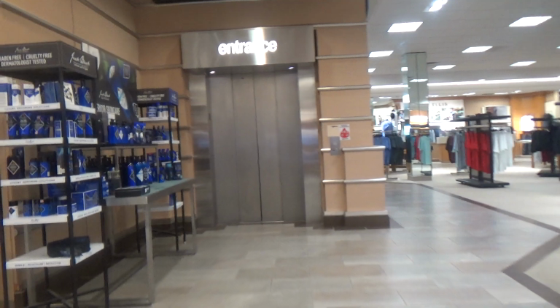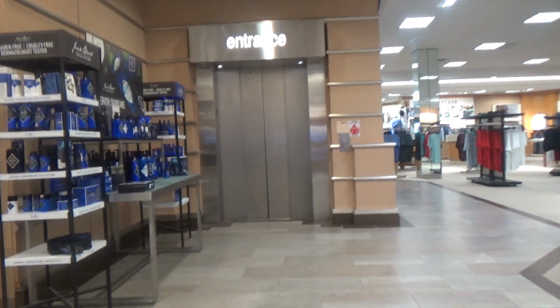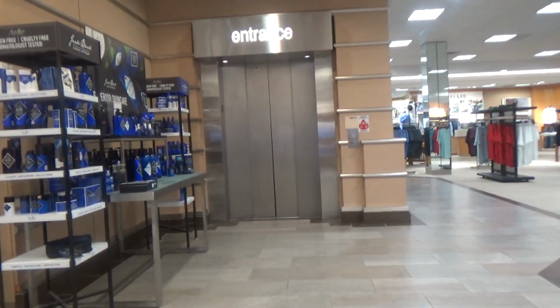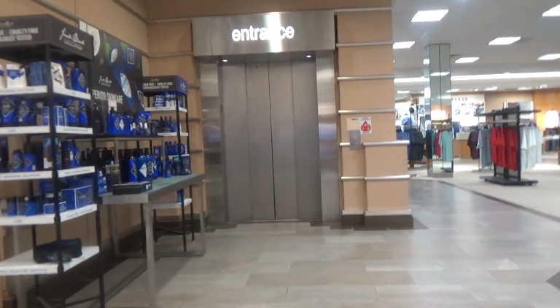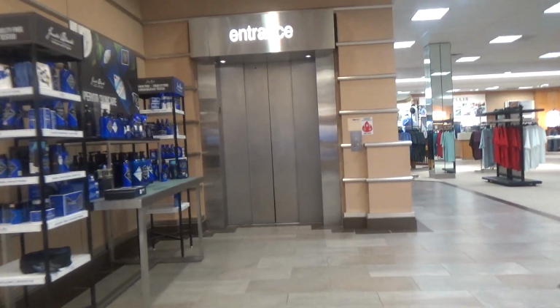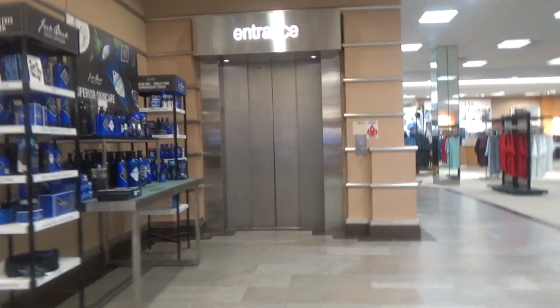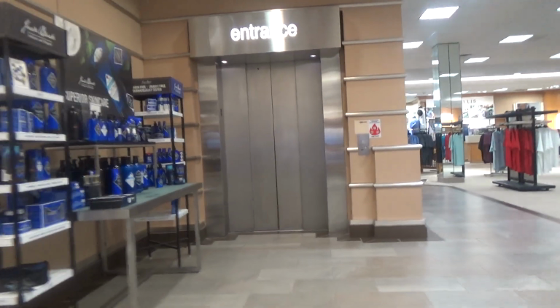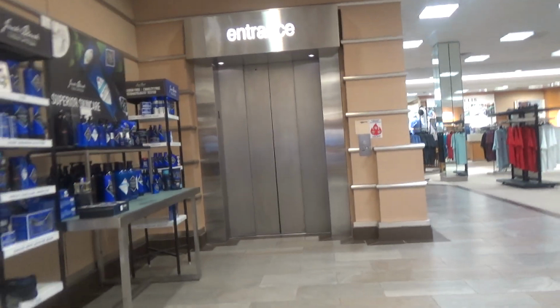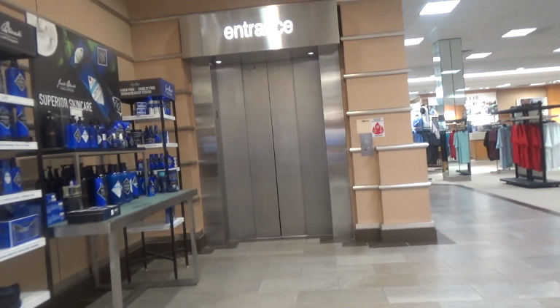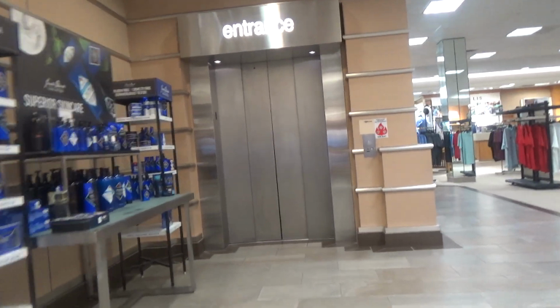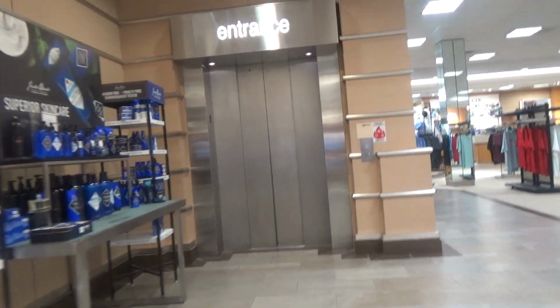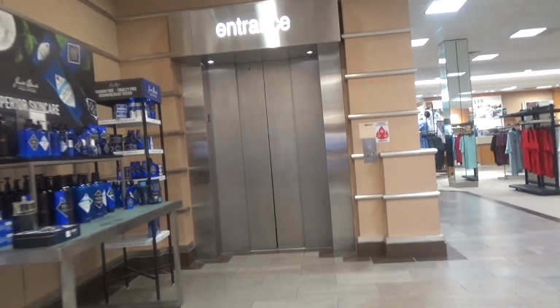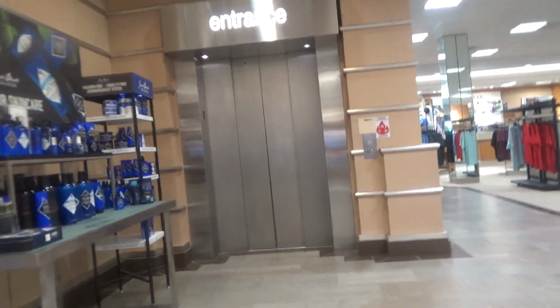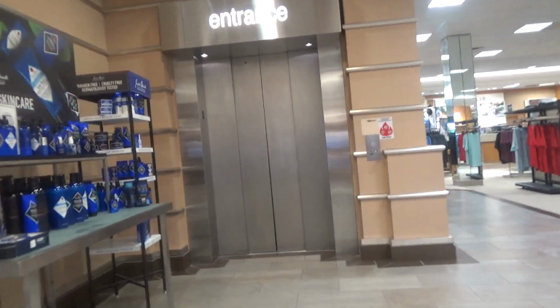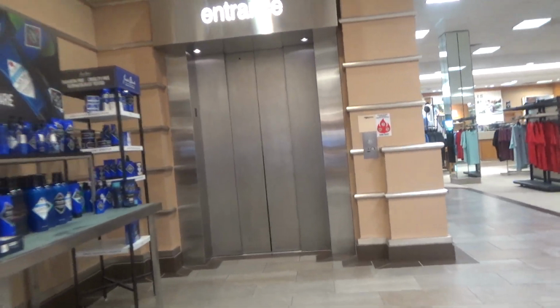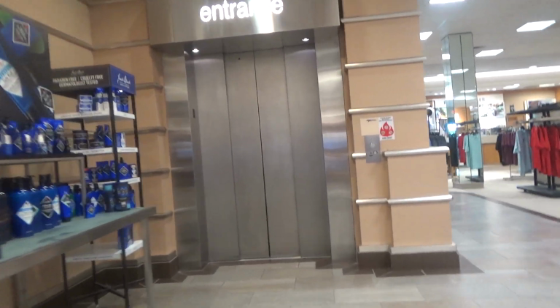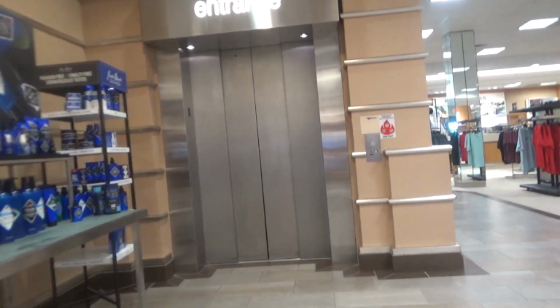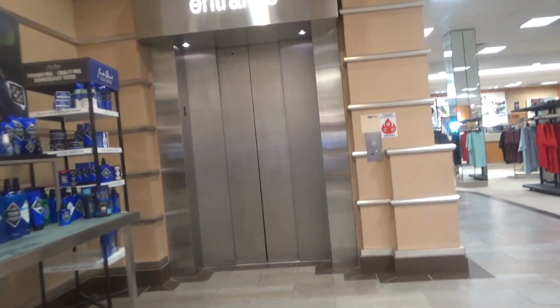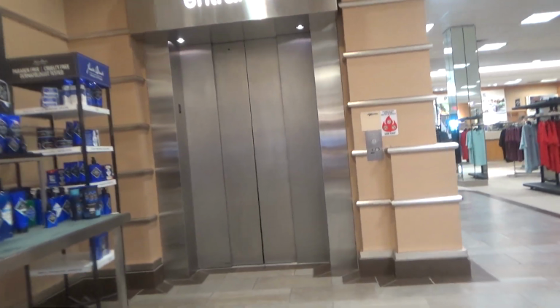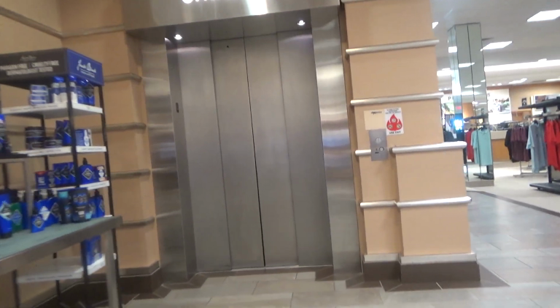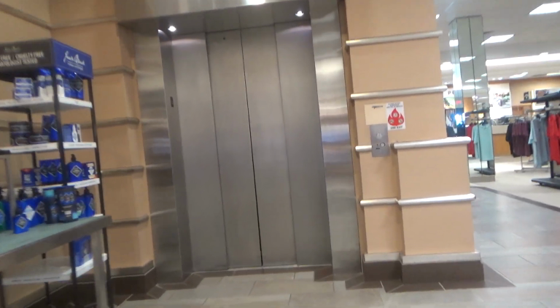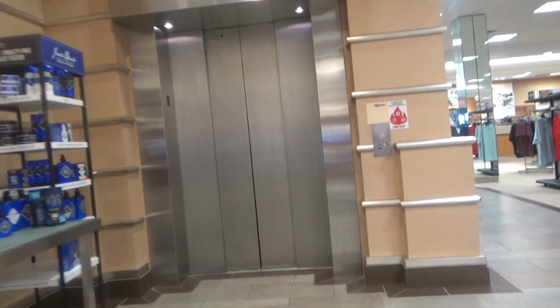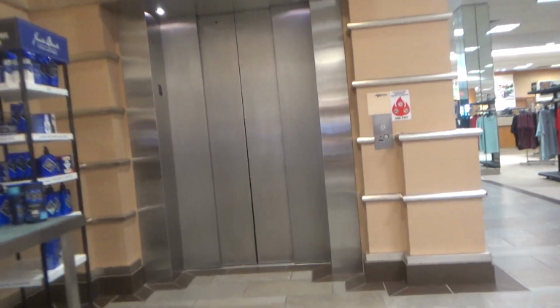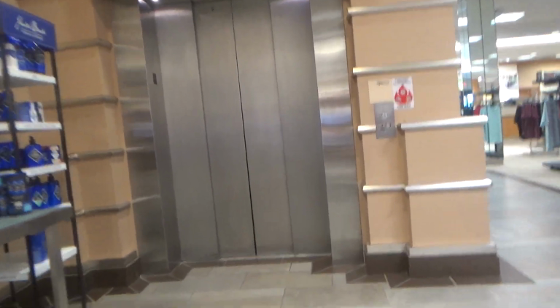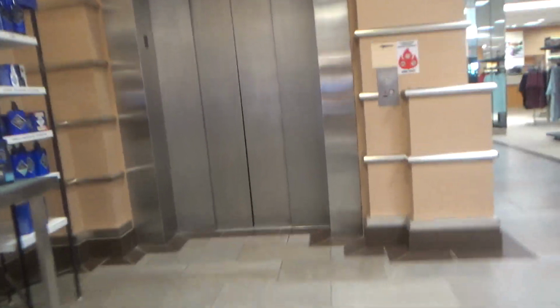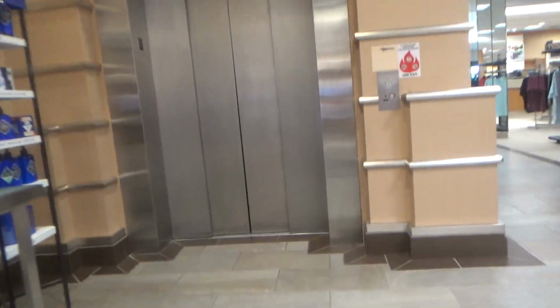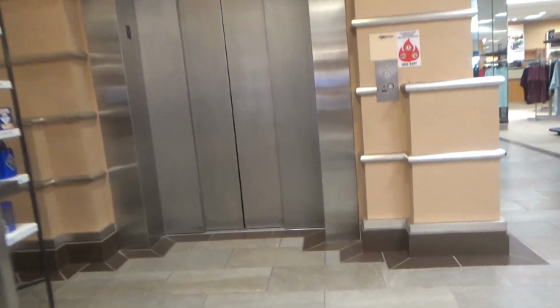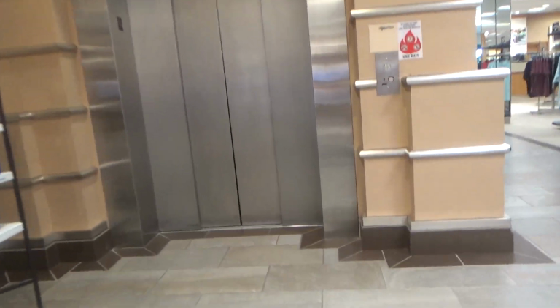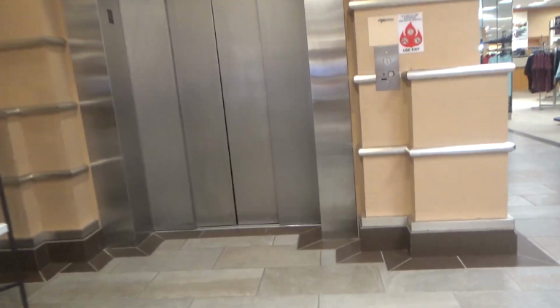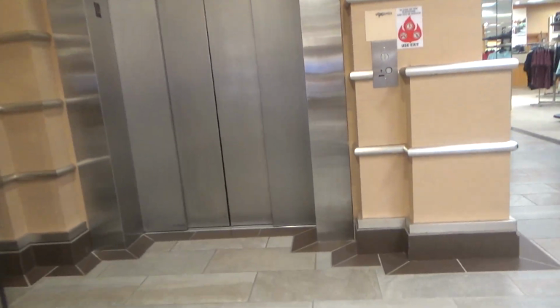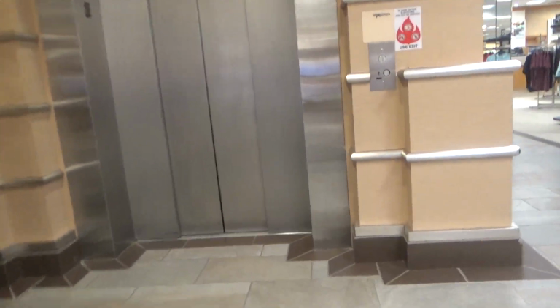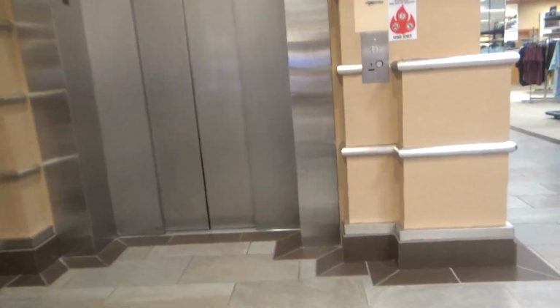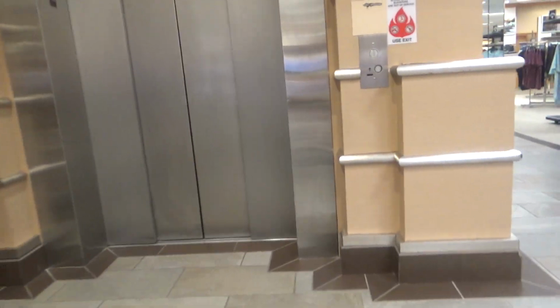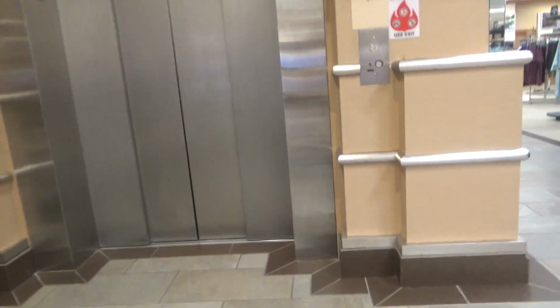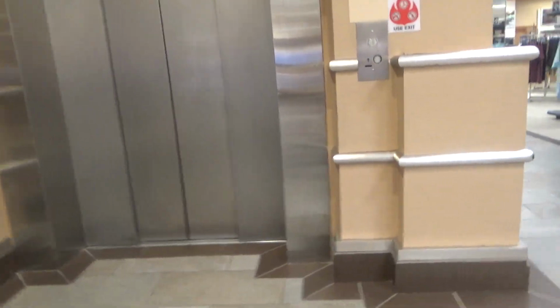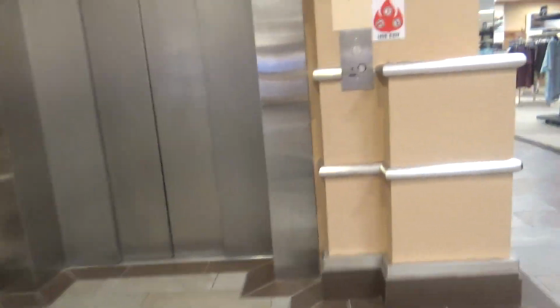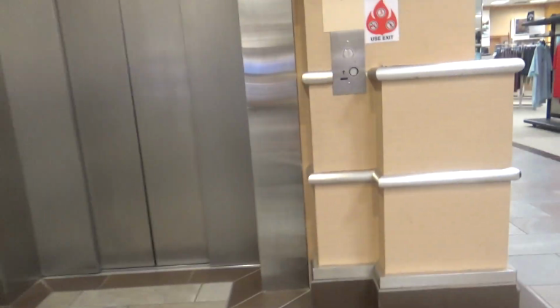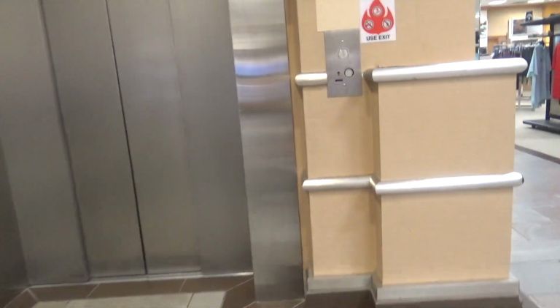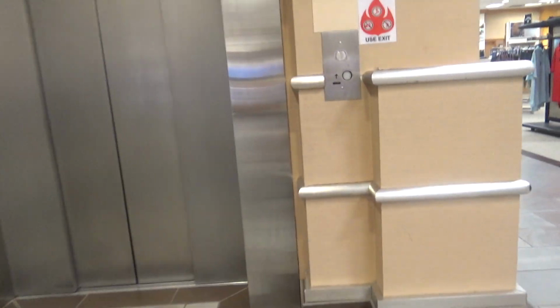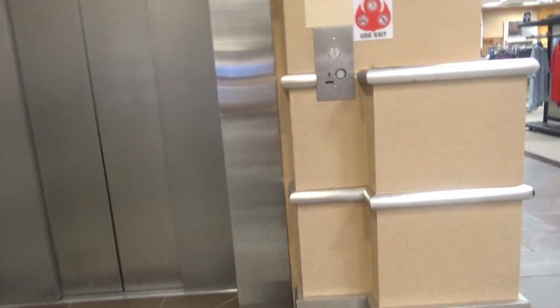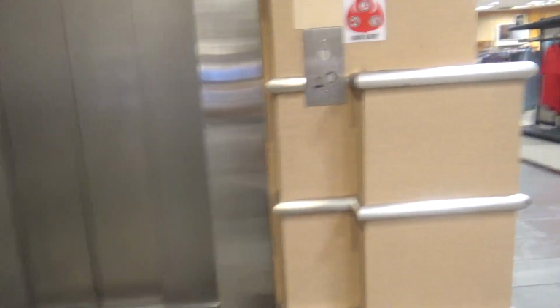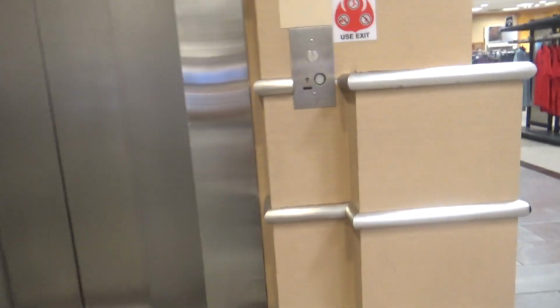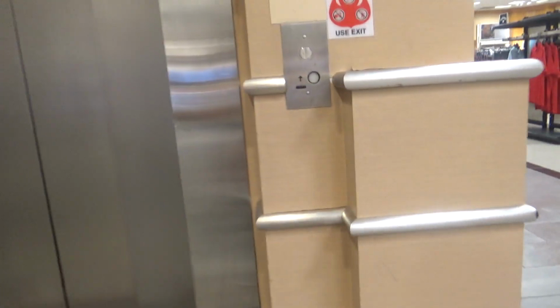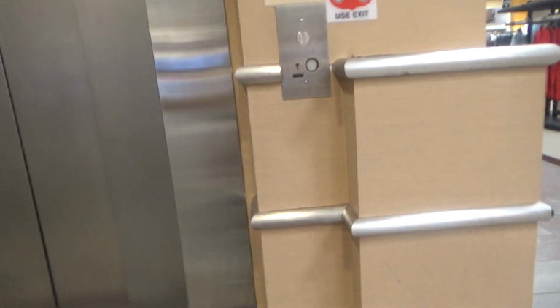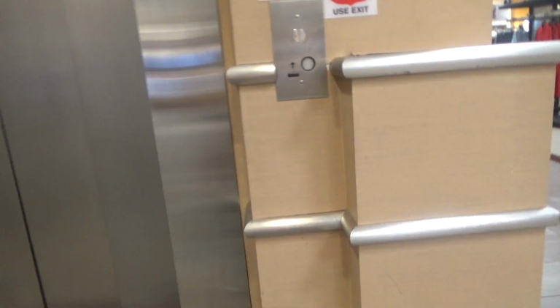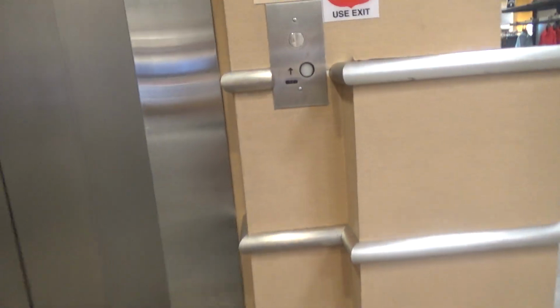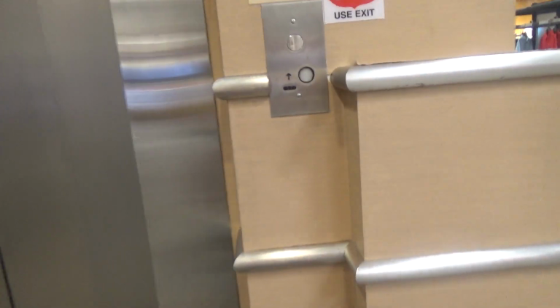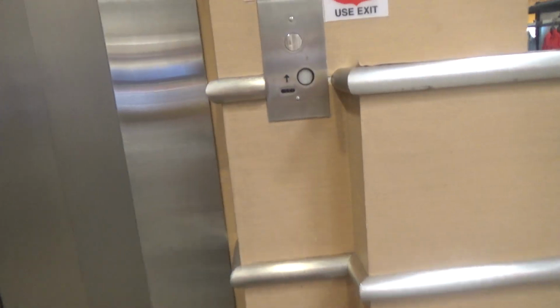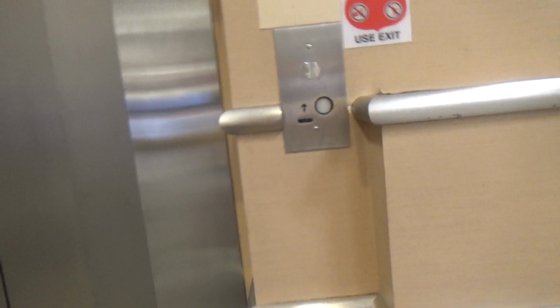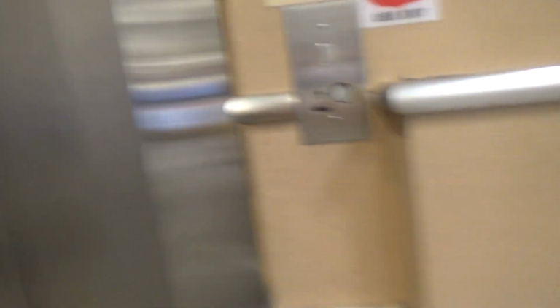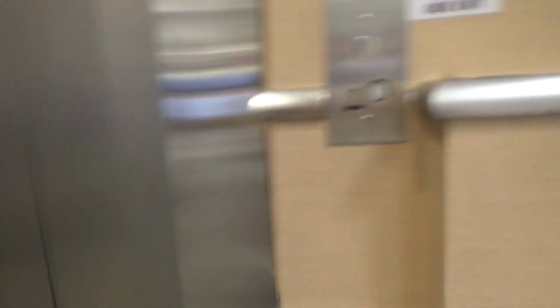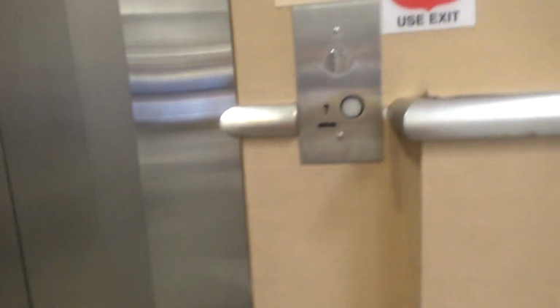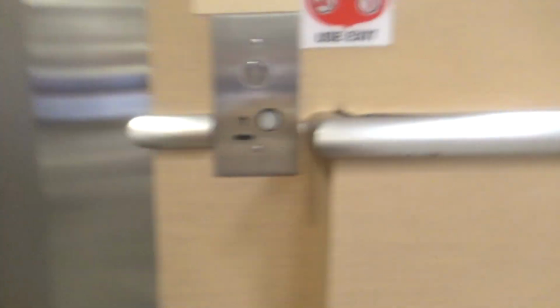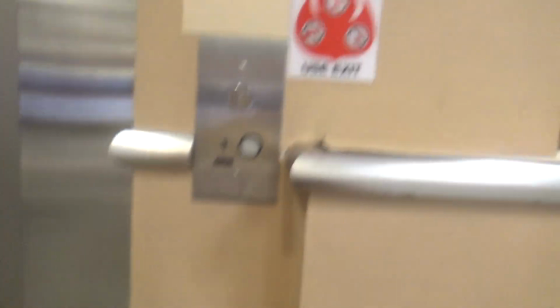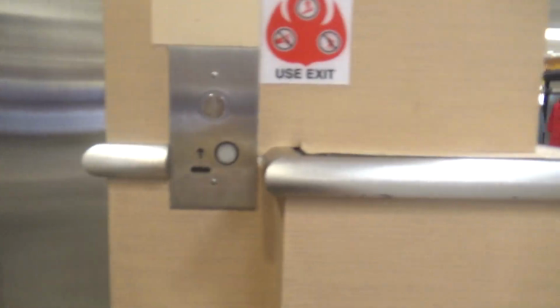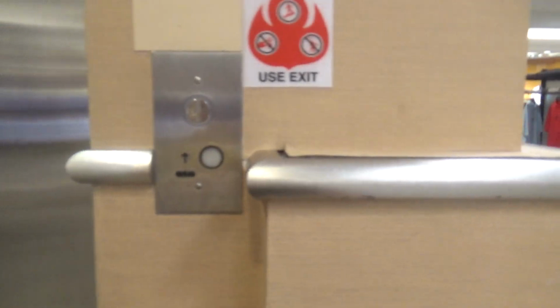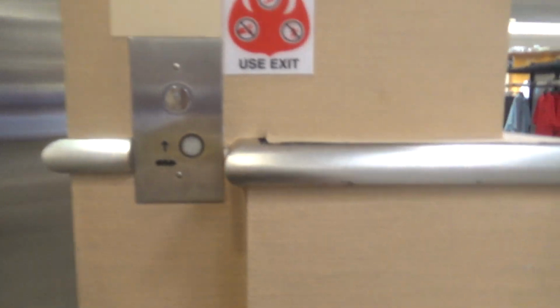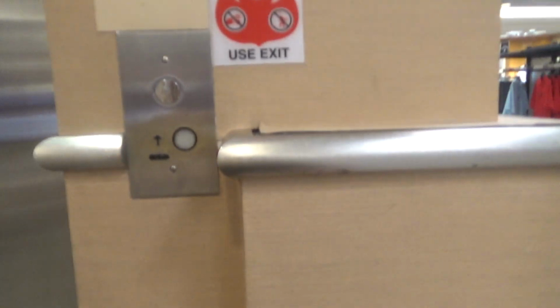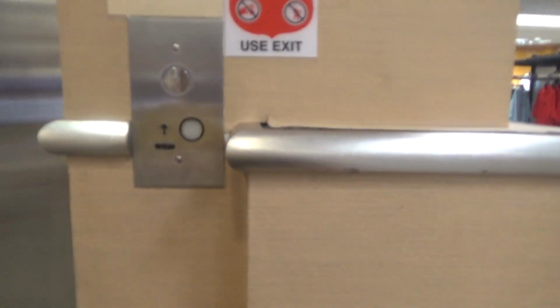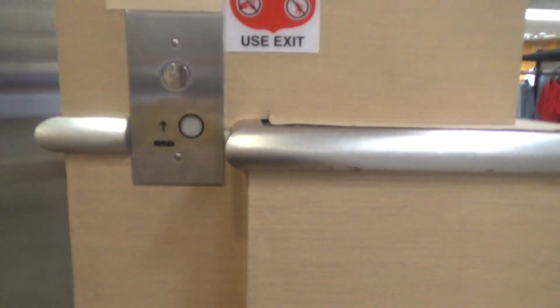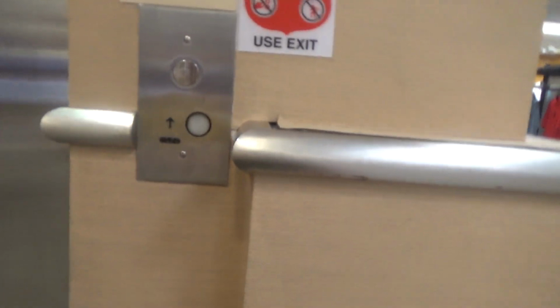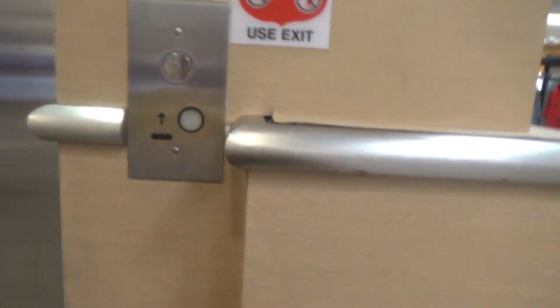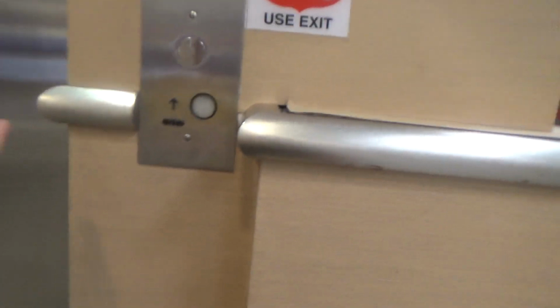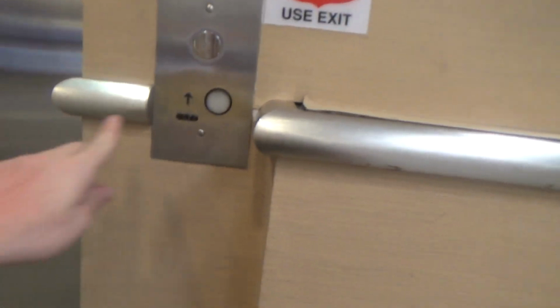Alright guys, we're here at Deloitte West Lakeline Mall. Look at what we have here.